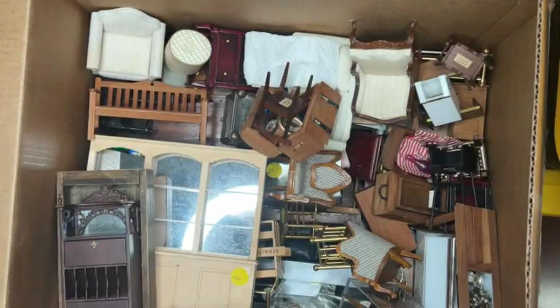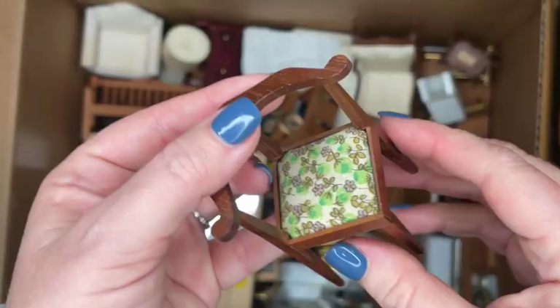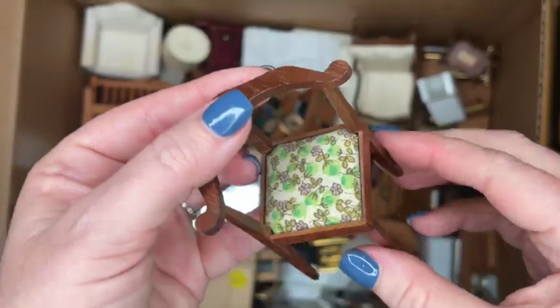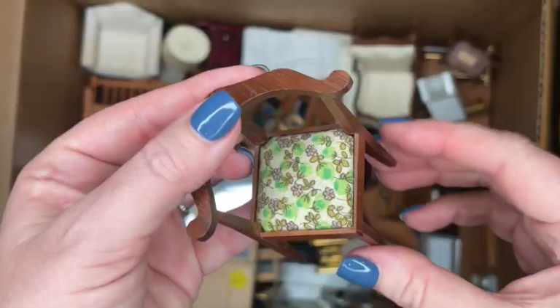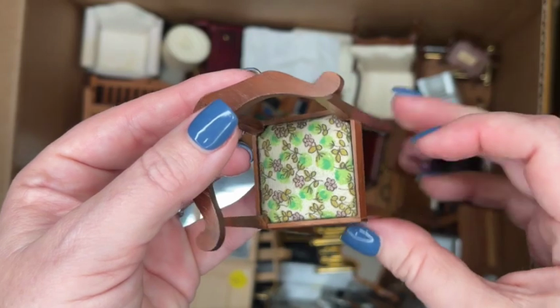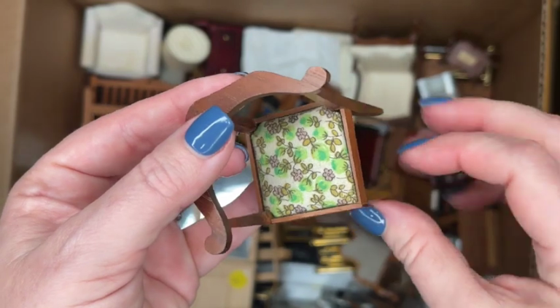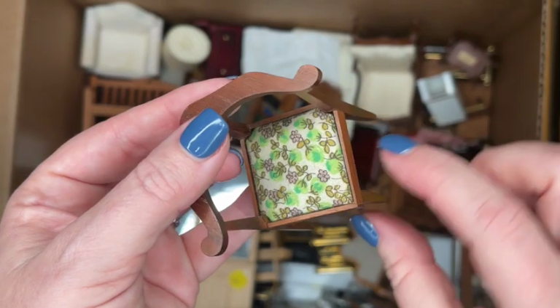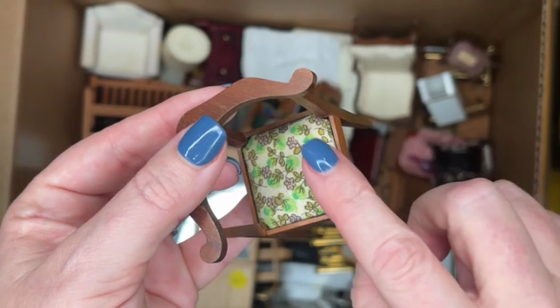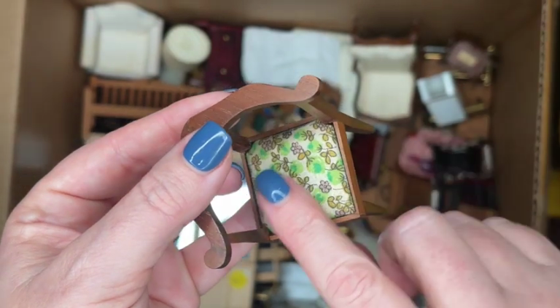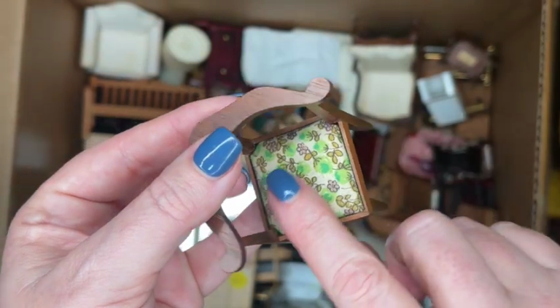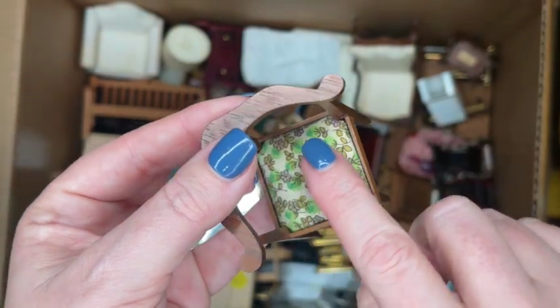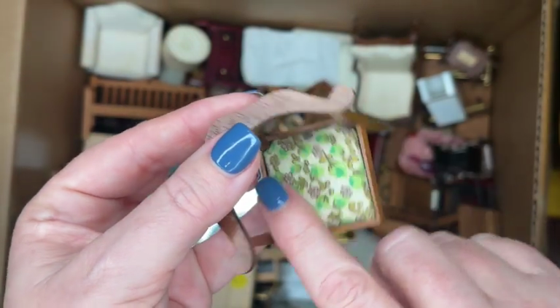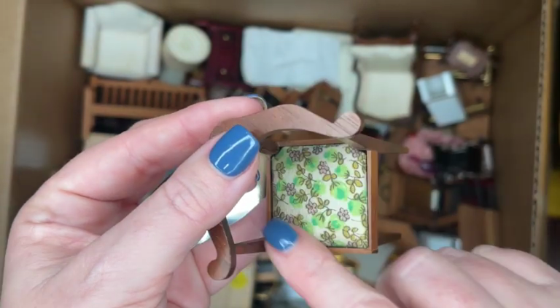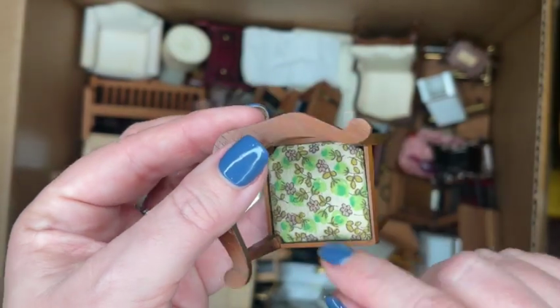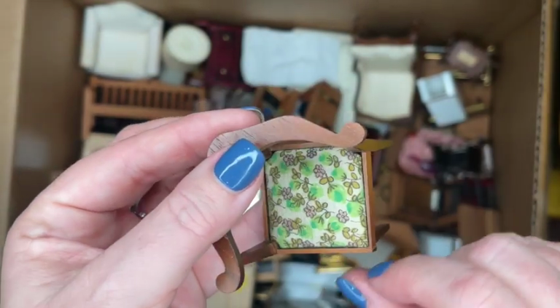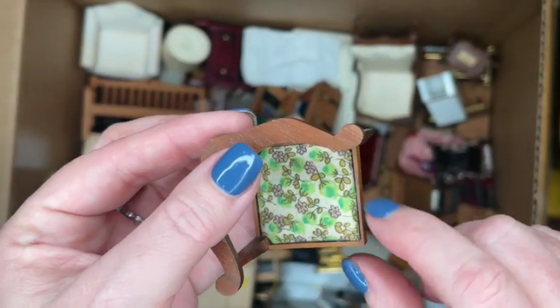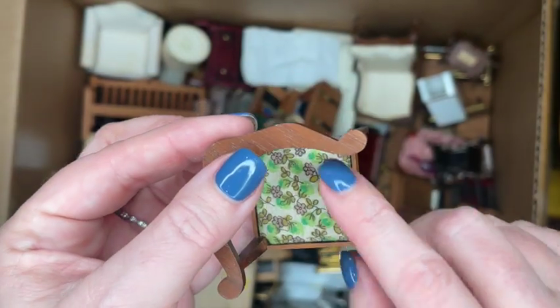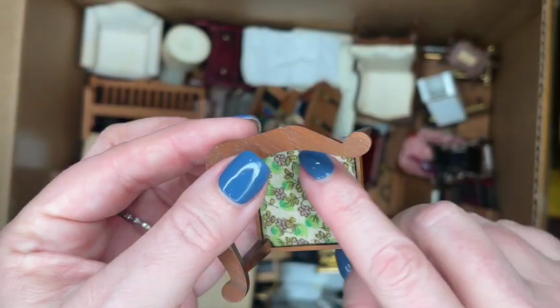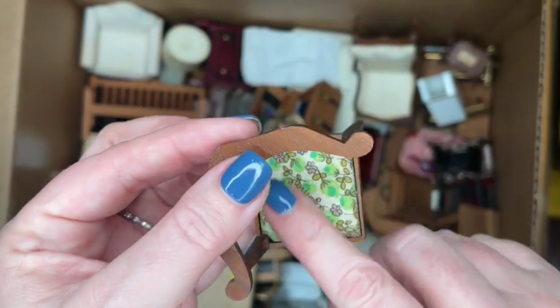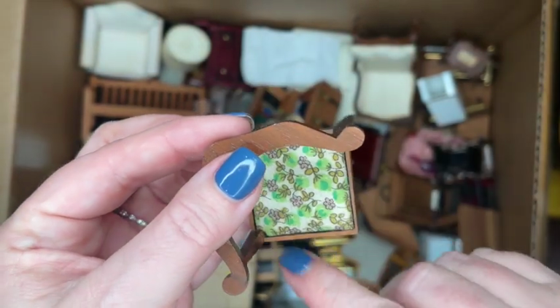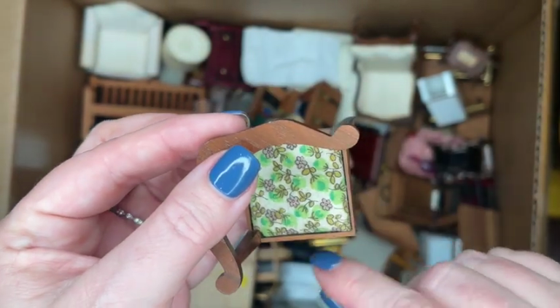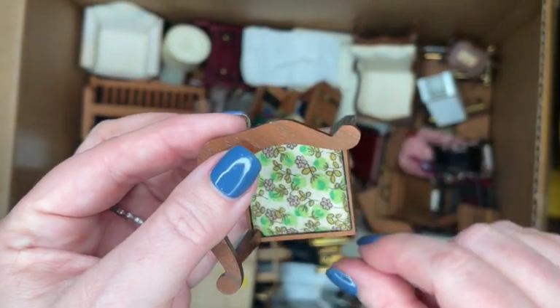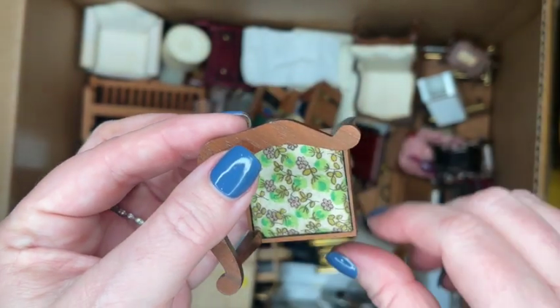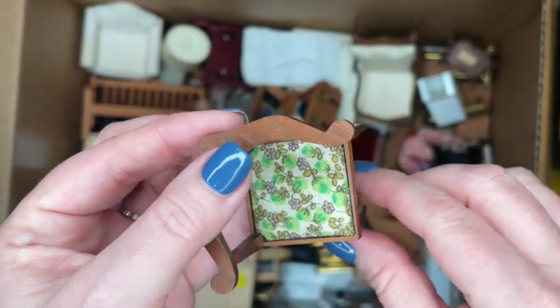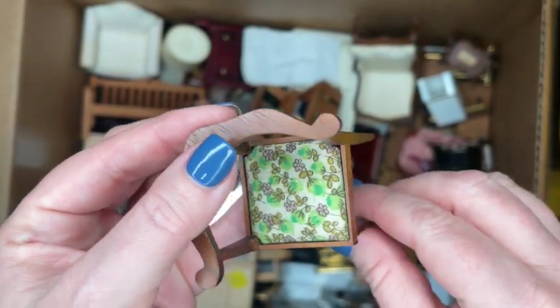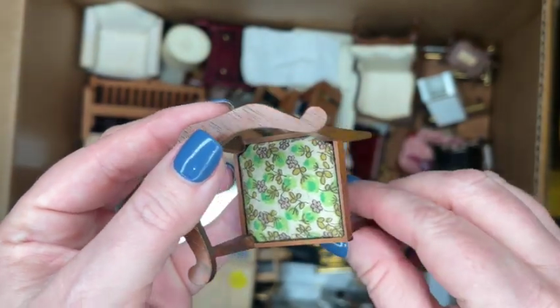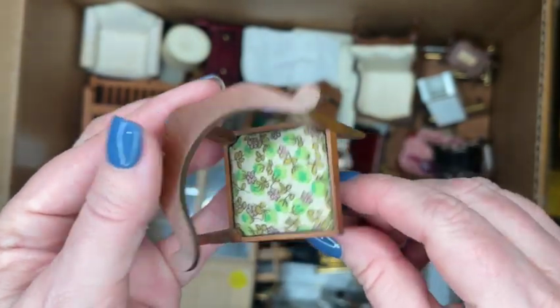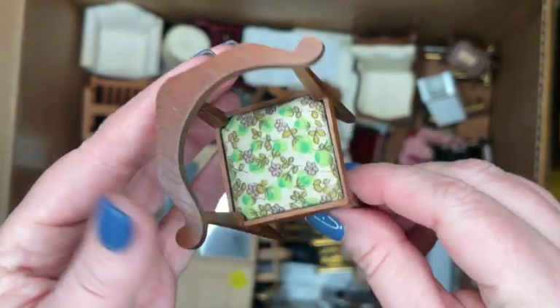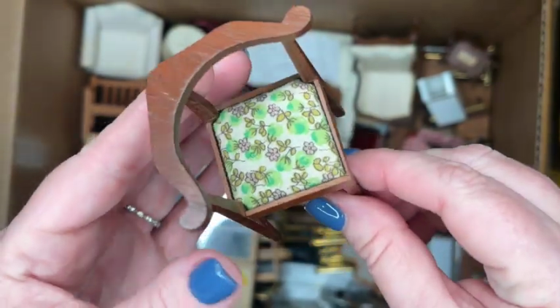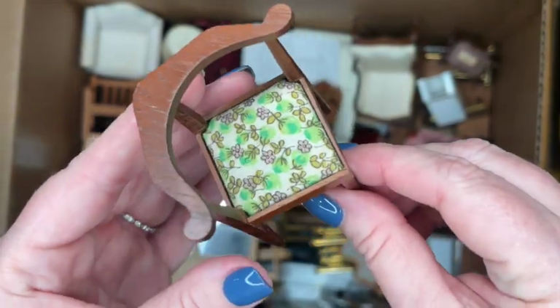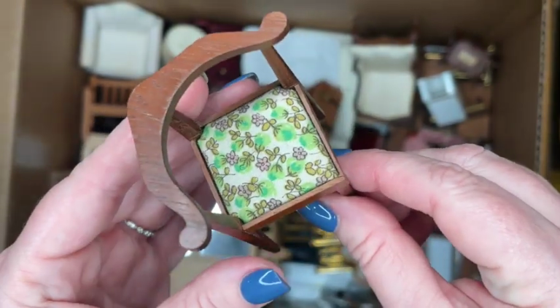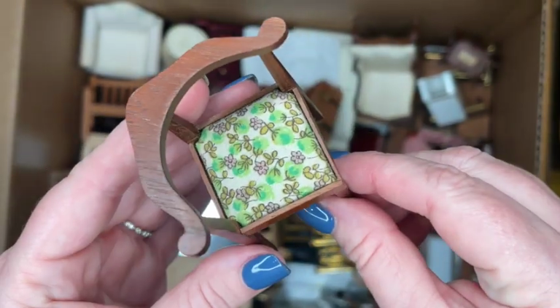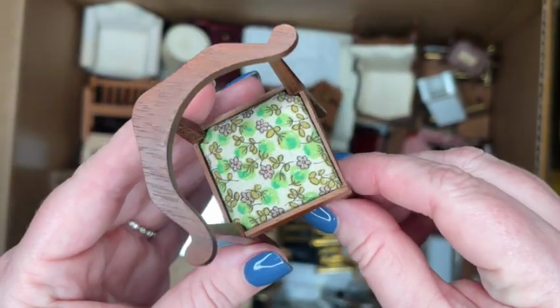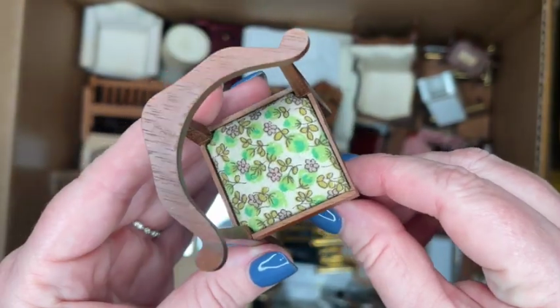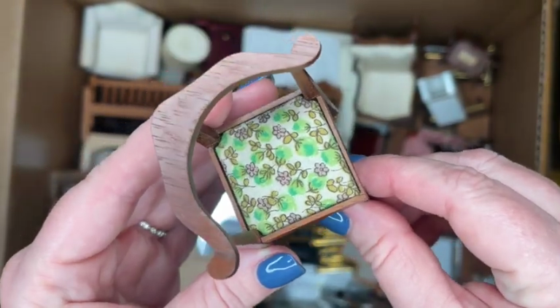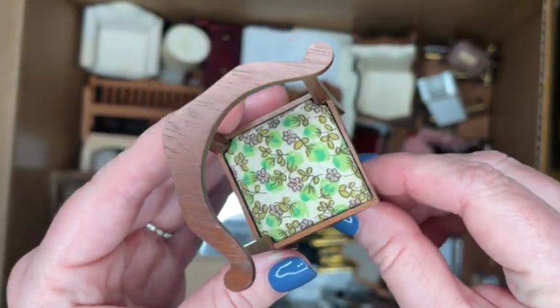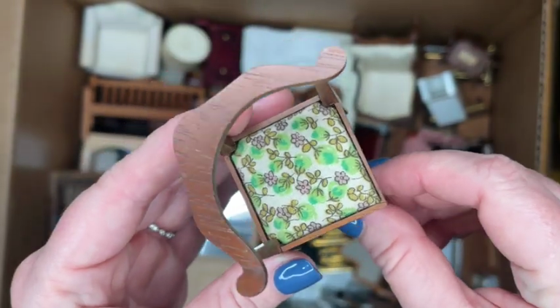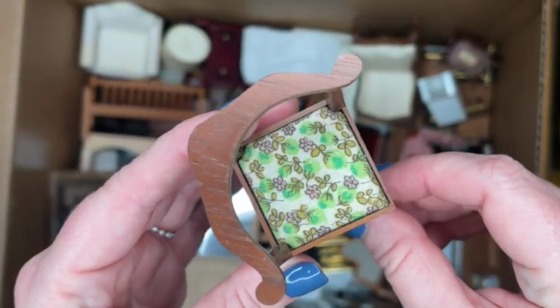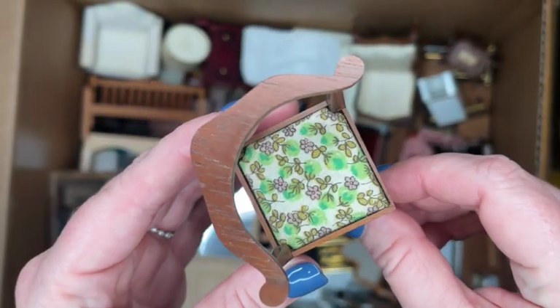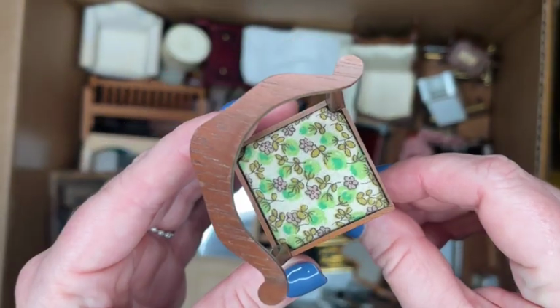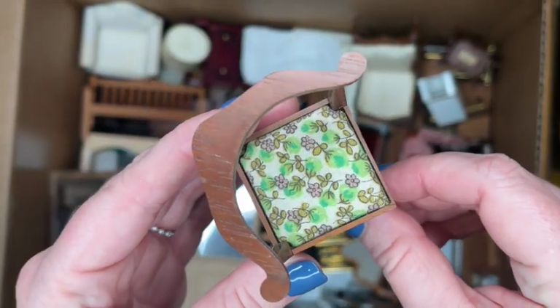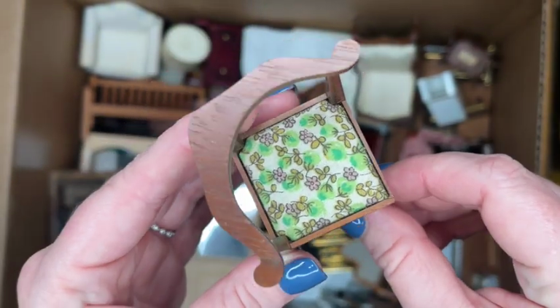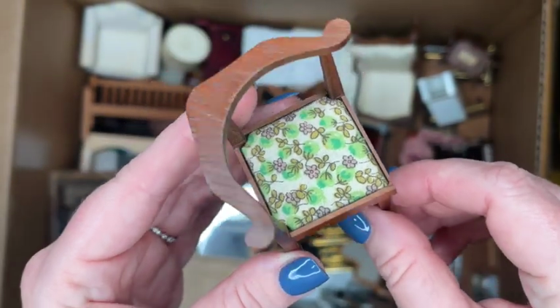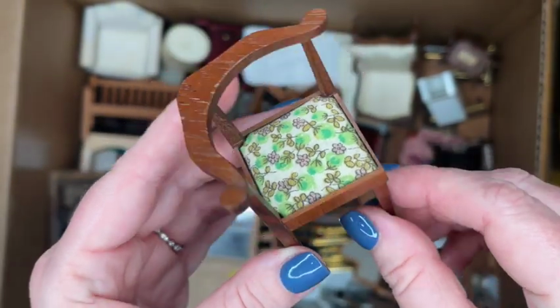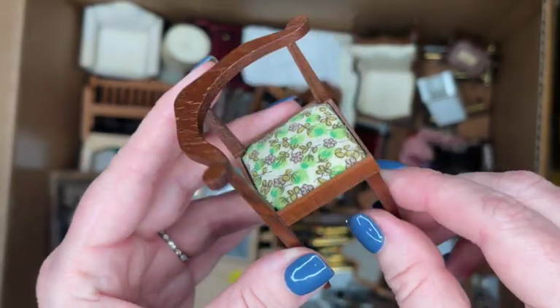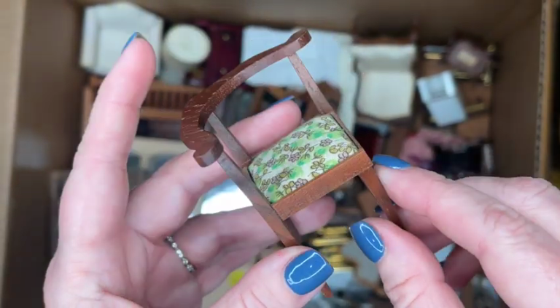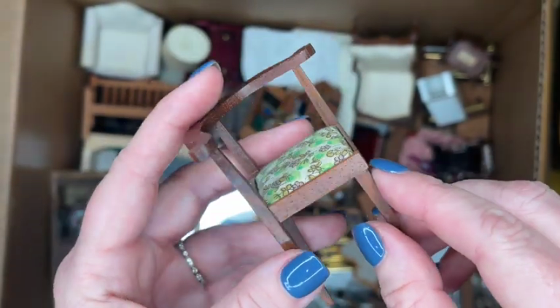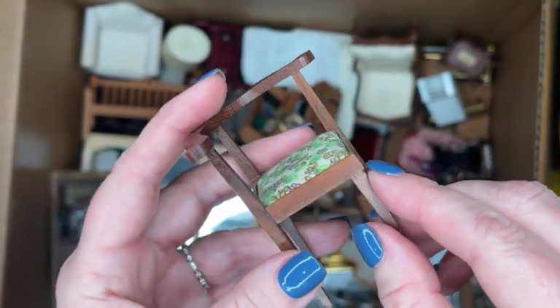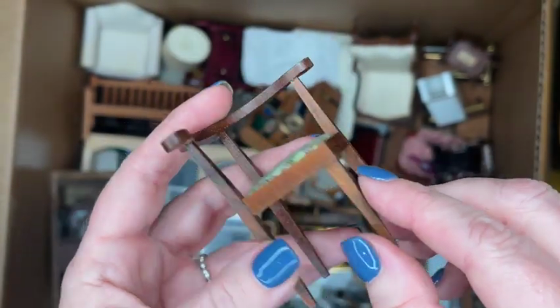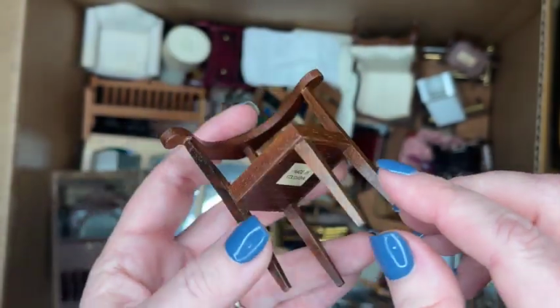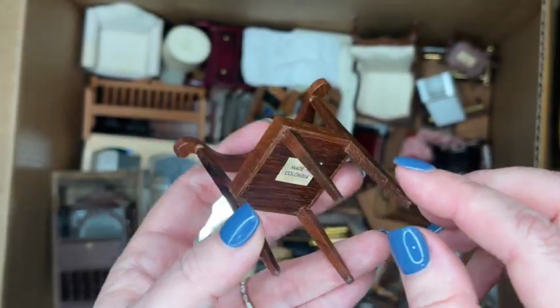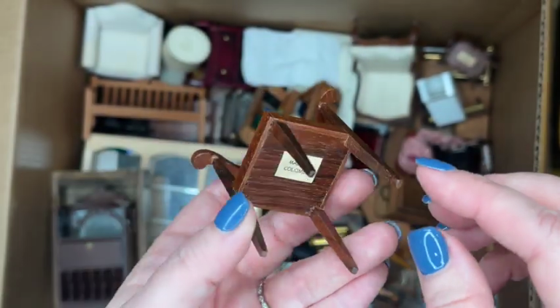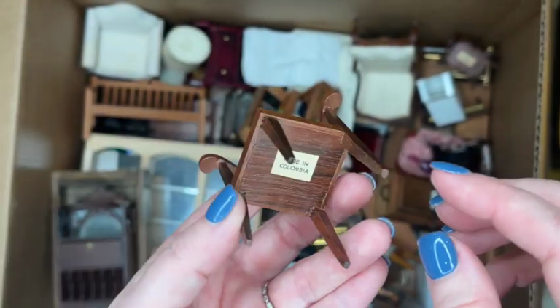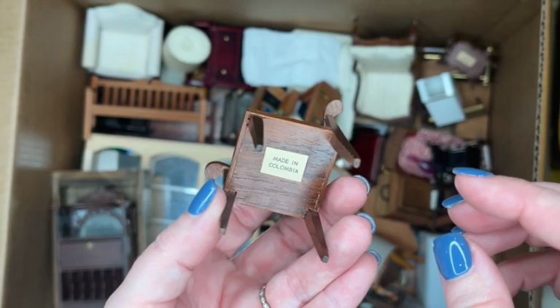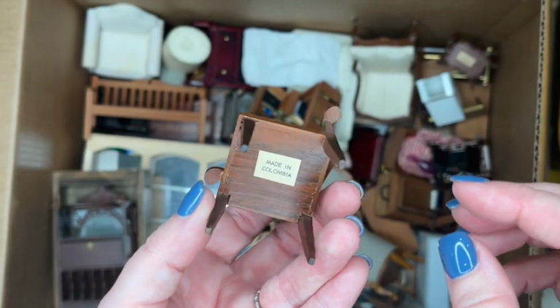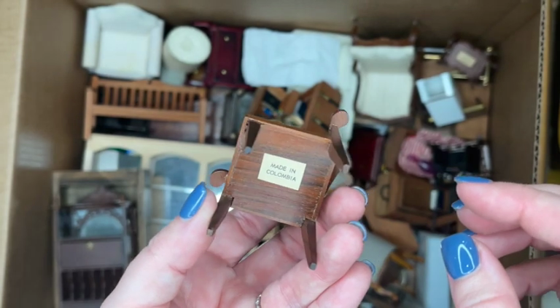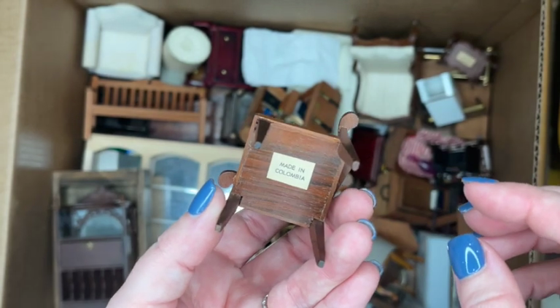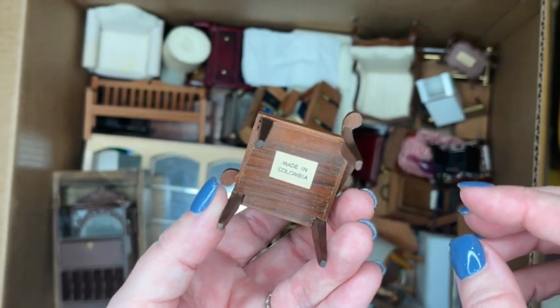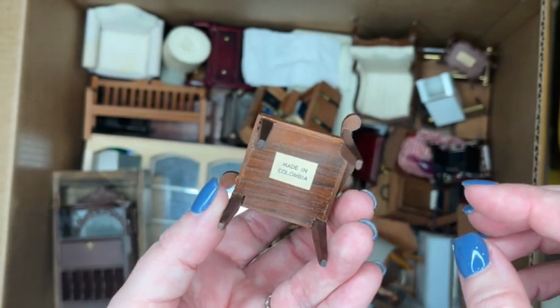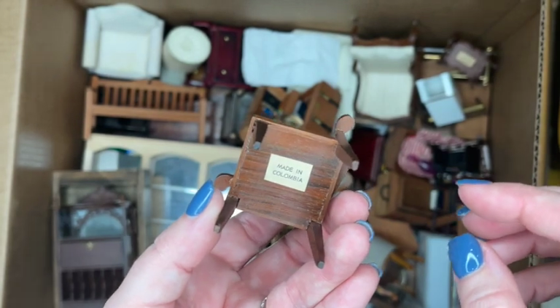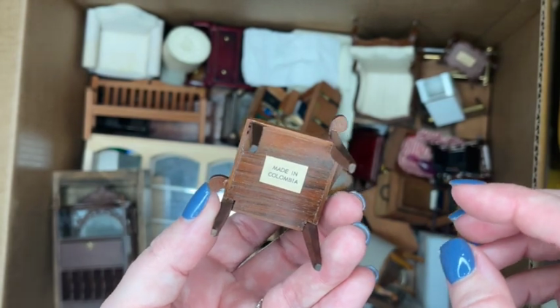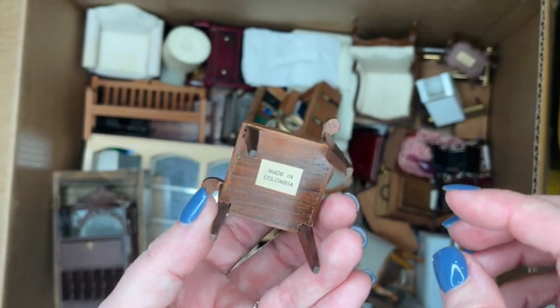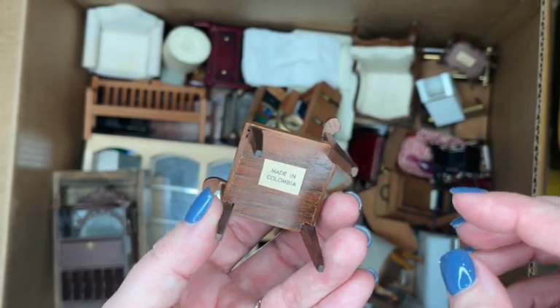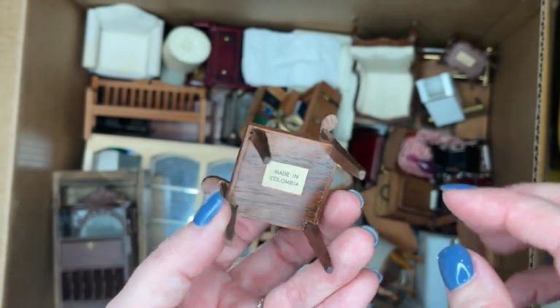Oh, another piece of groovy Sonia Messer living room furniture — this cute little corner chair. Hopefully I'll have the whole collection.